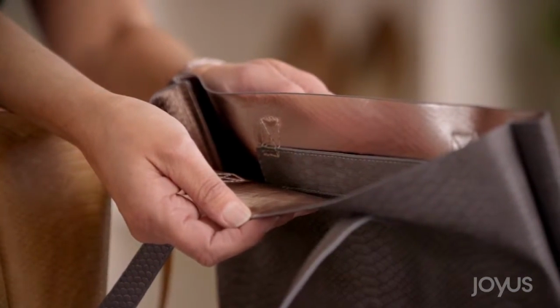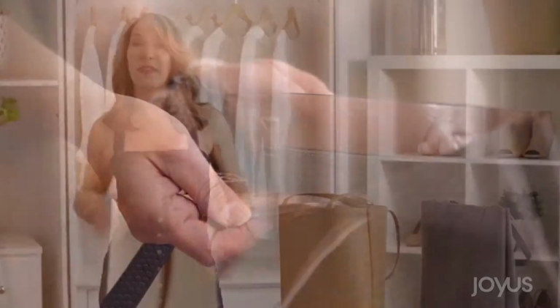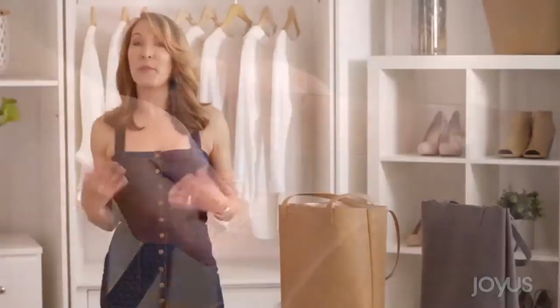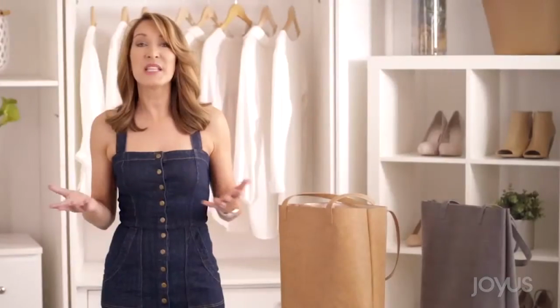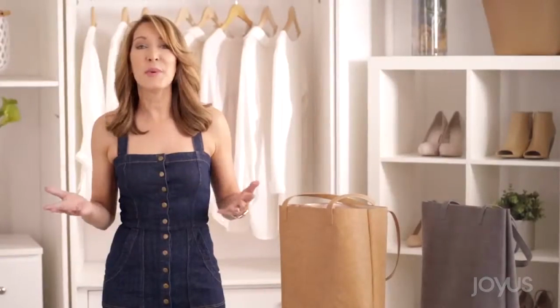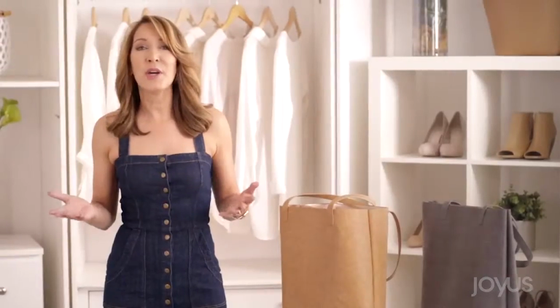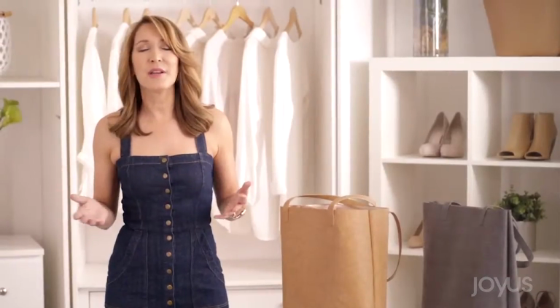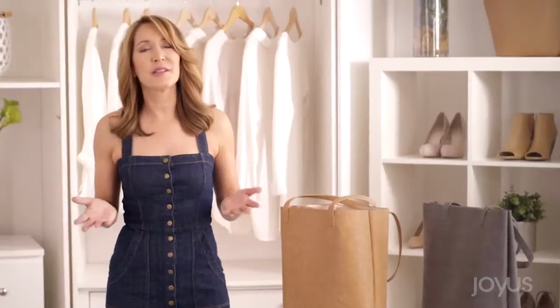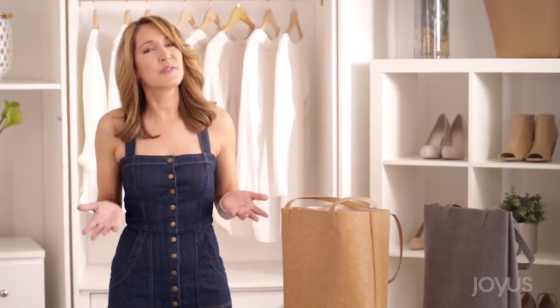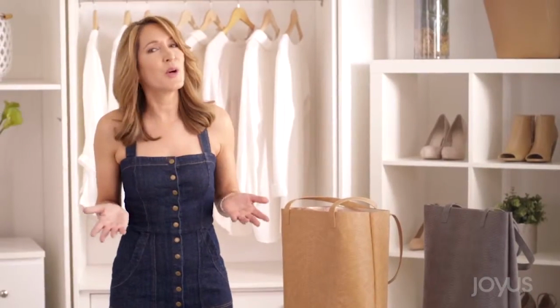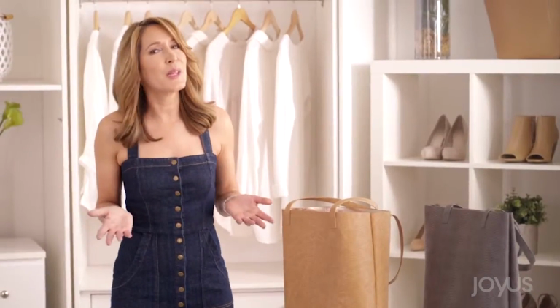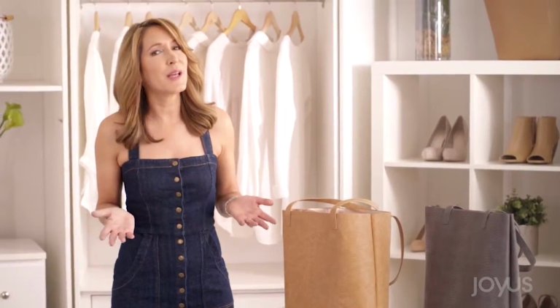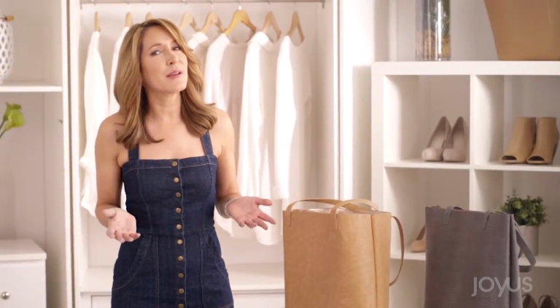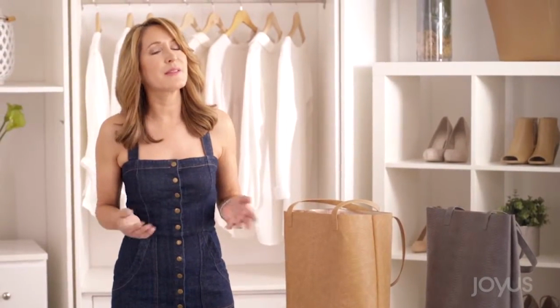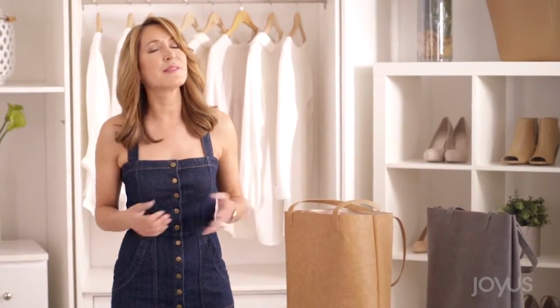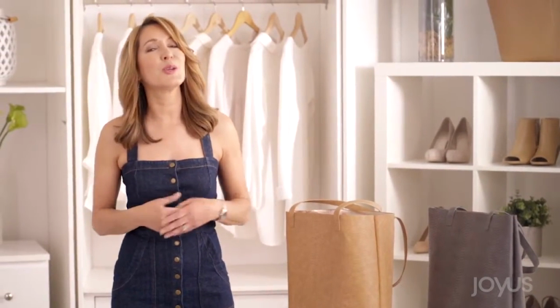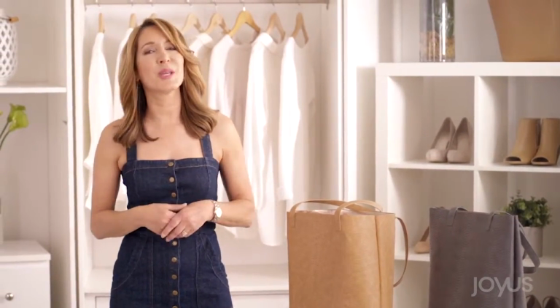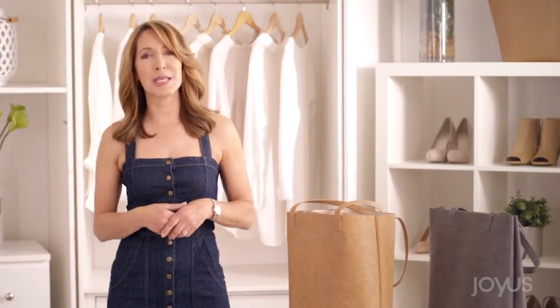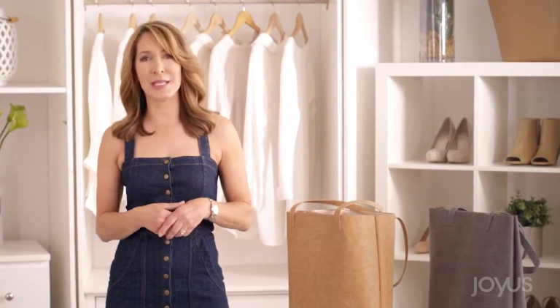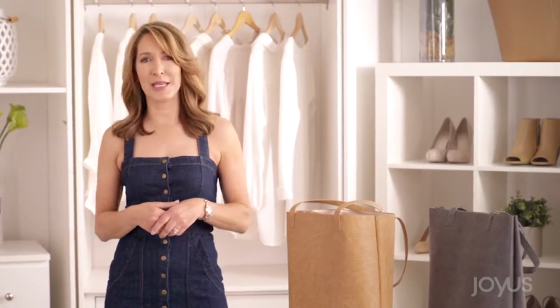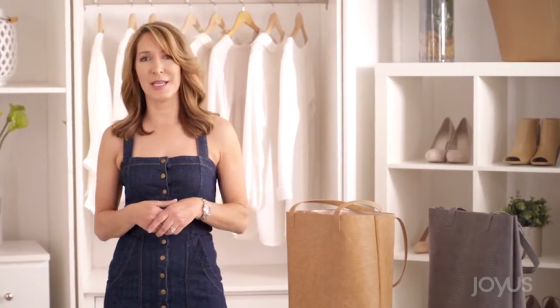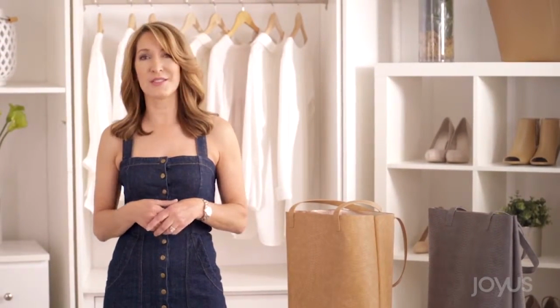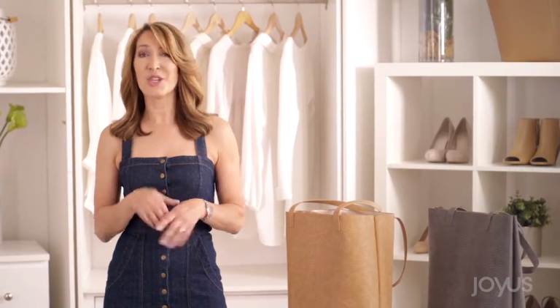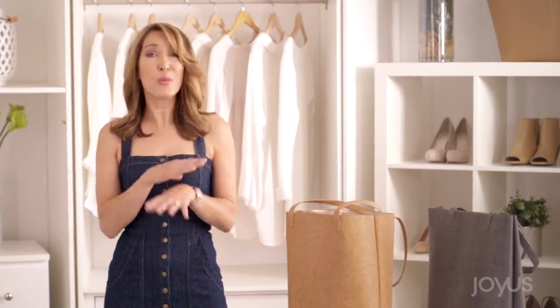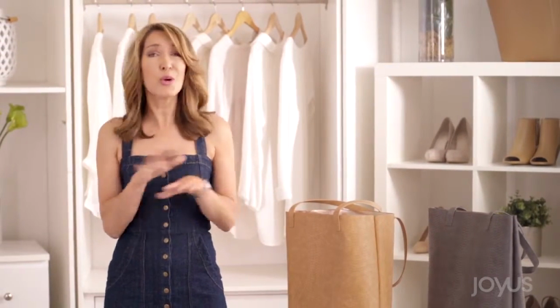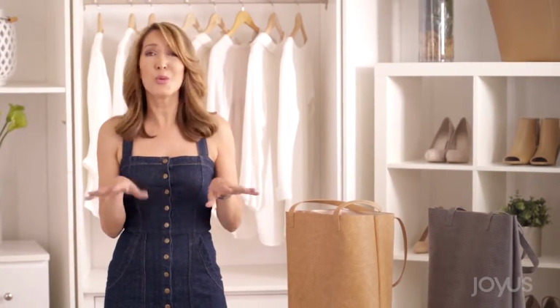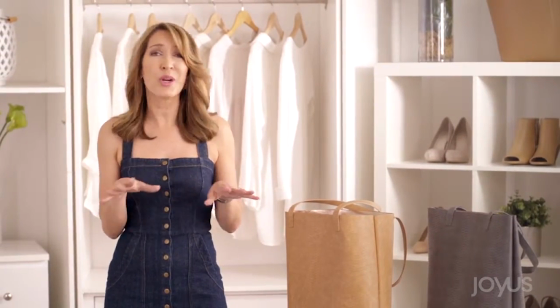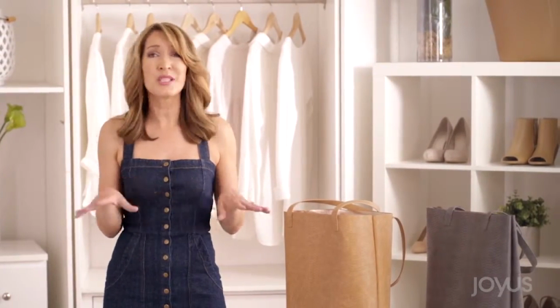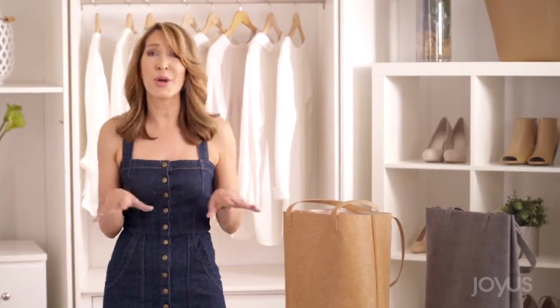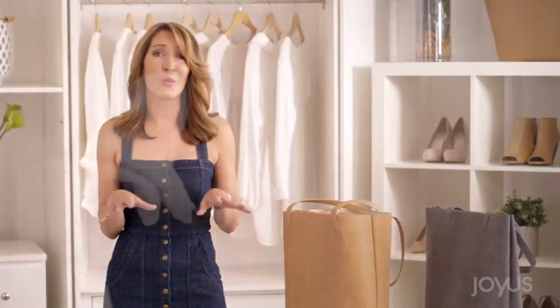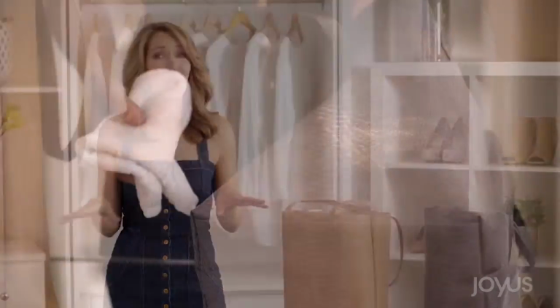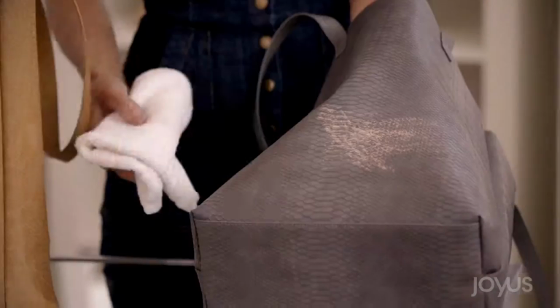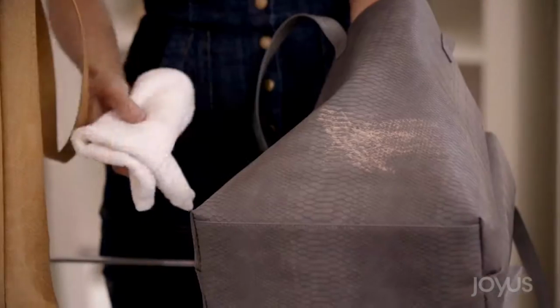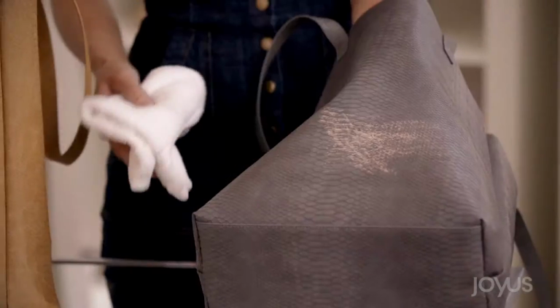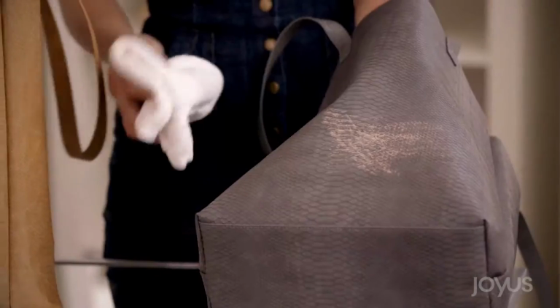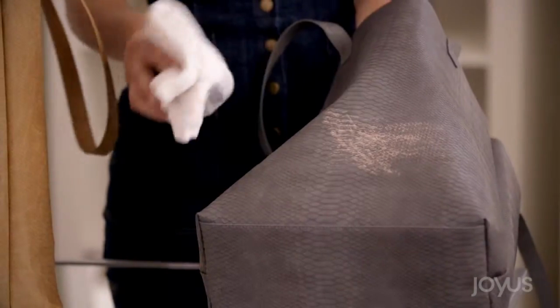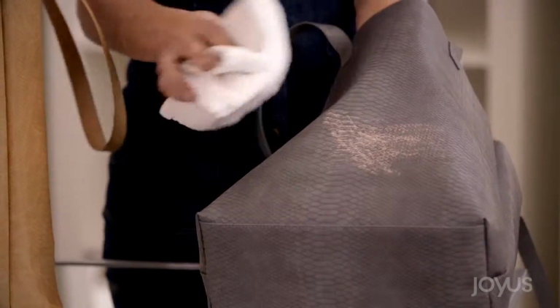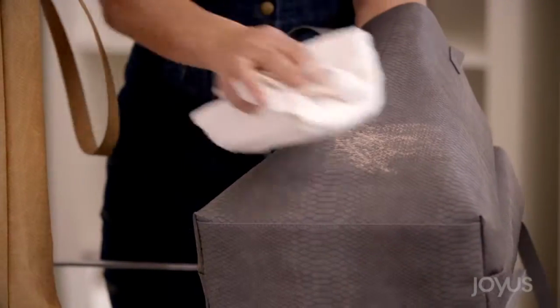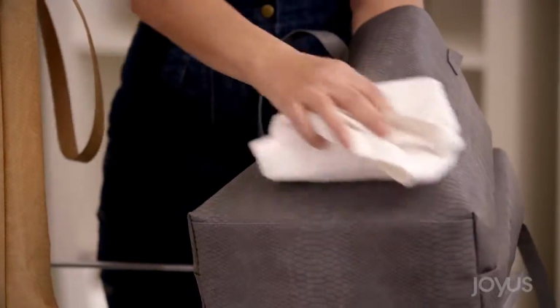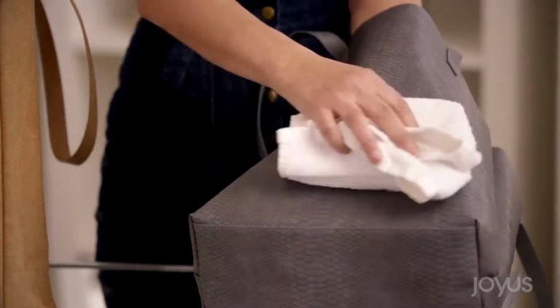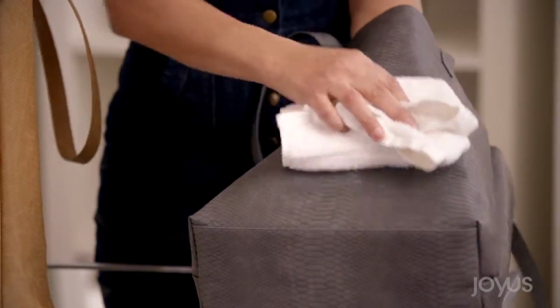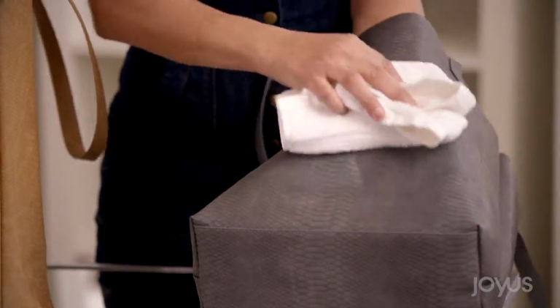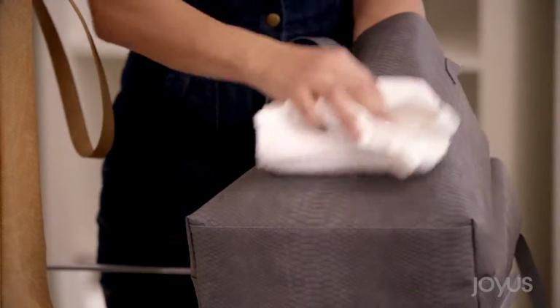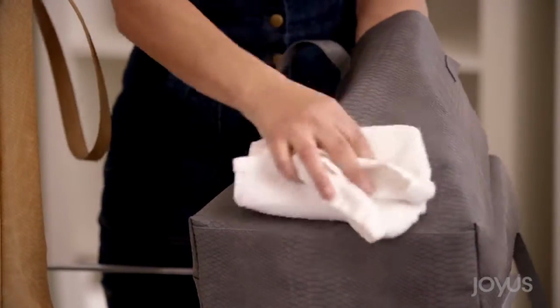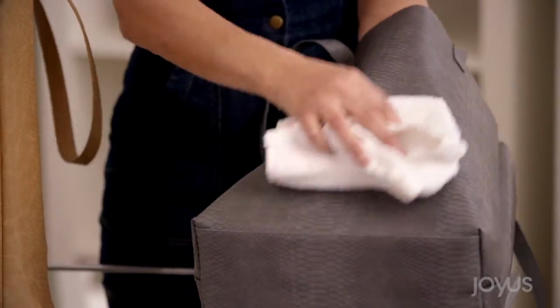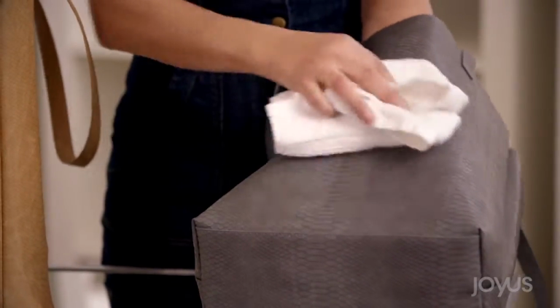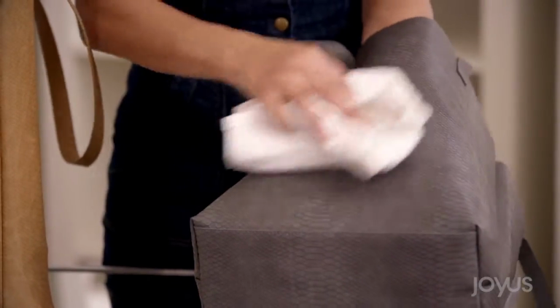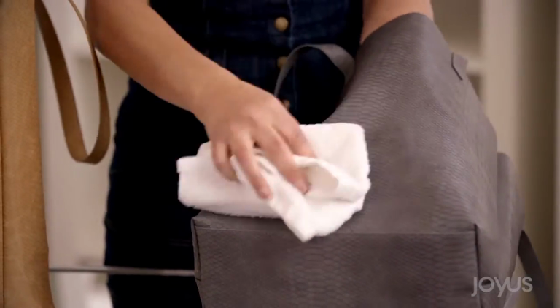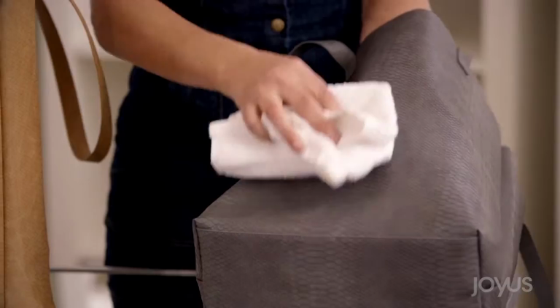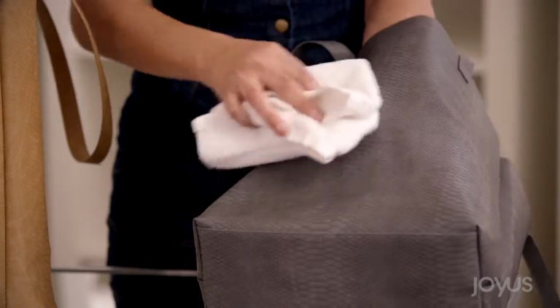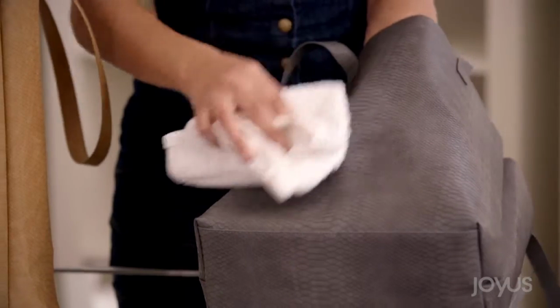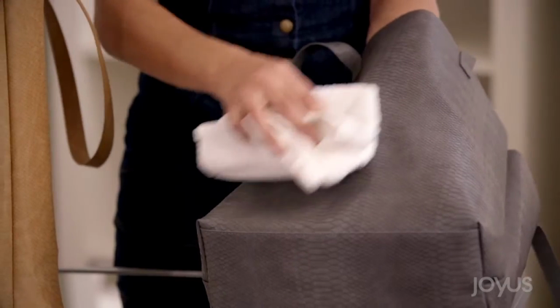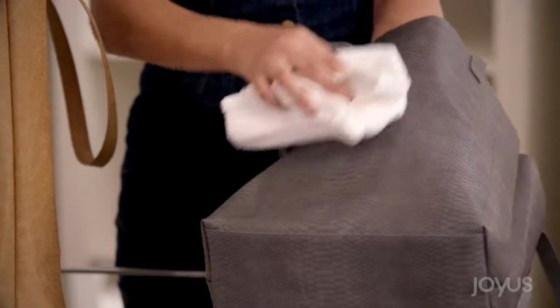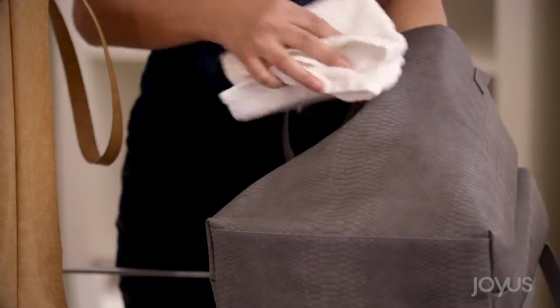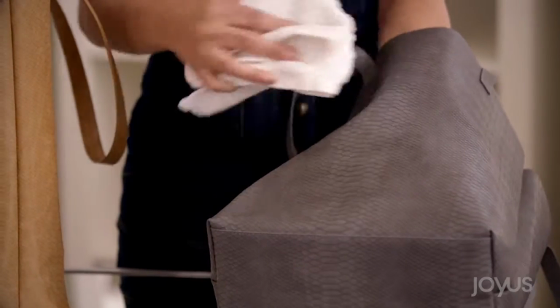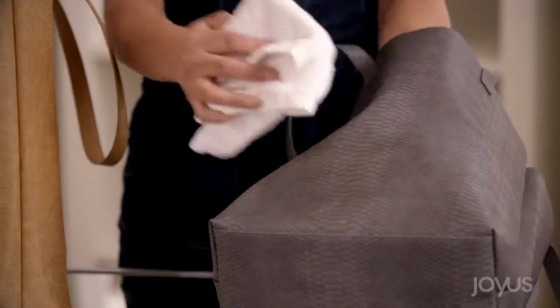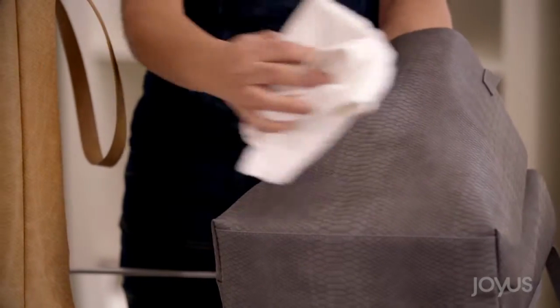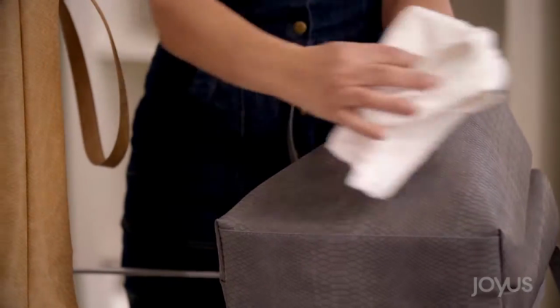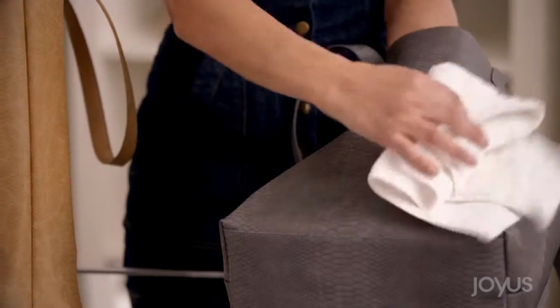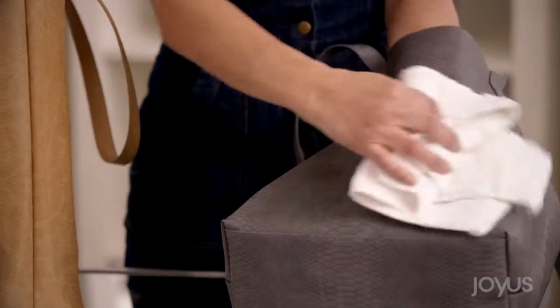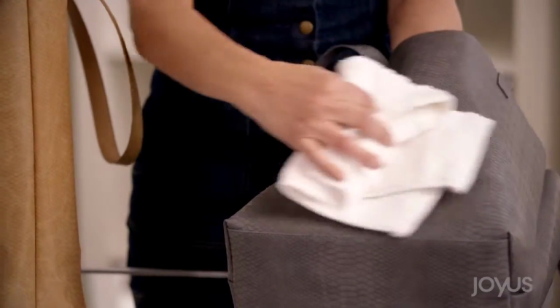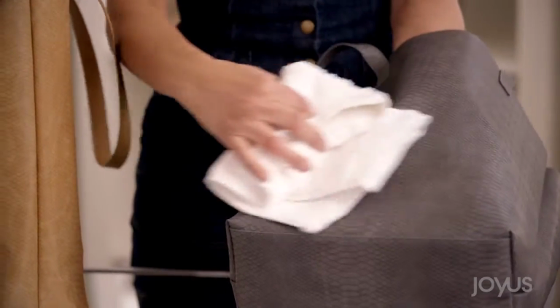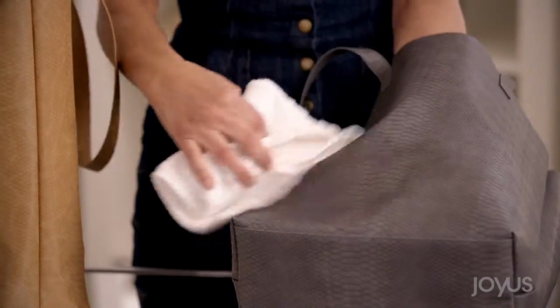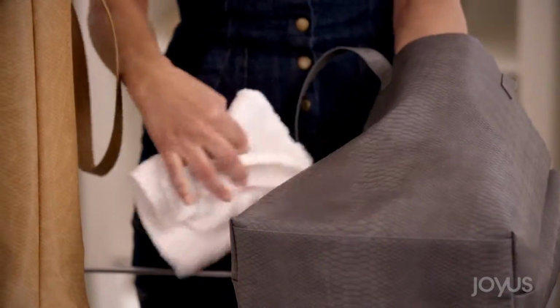The best part is it's faux leather, so you can clean it. No more worries about where you're setting it down, or if you spill something on it — just wipe it clean.